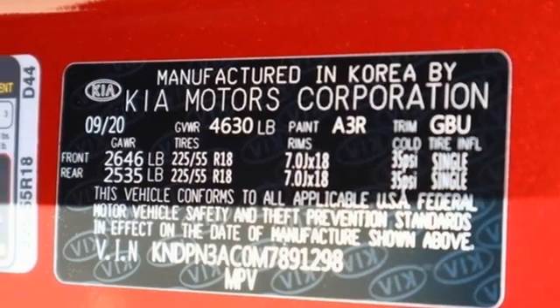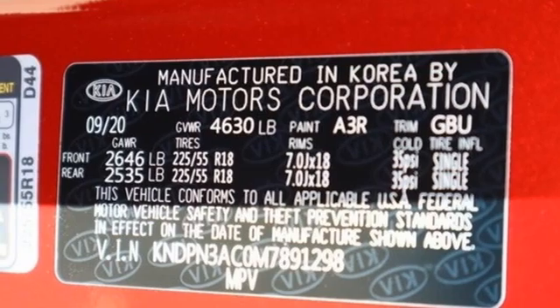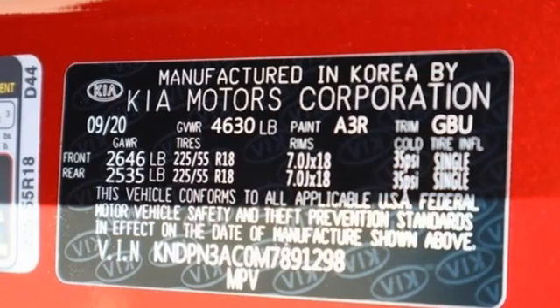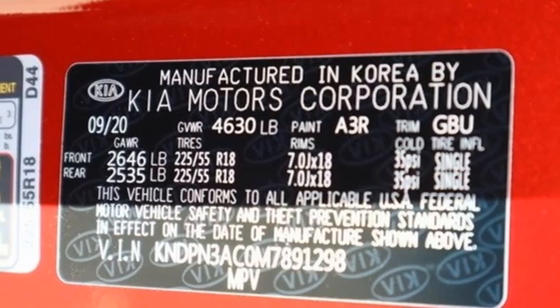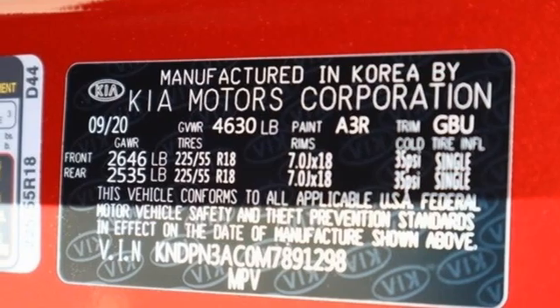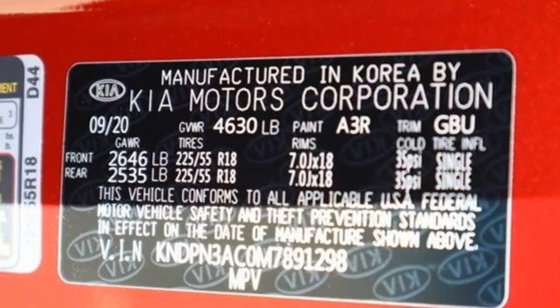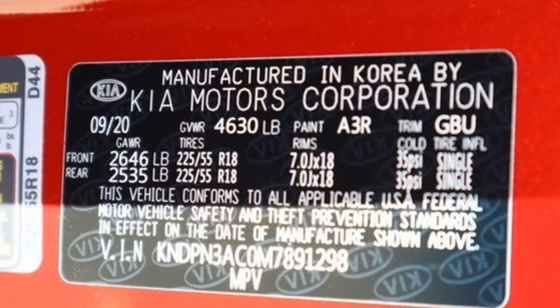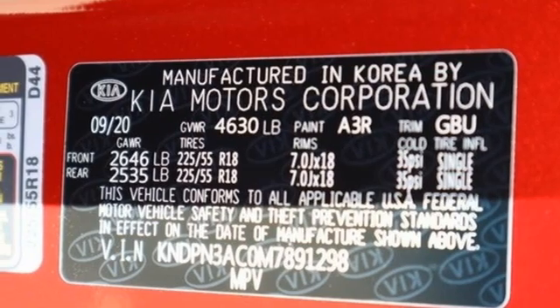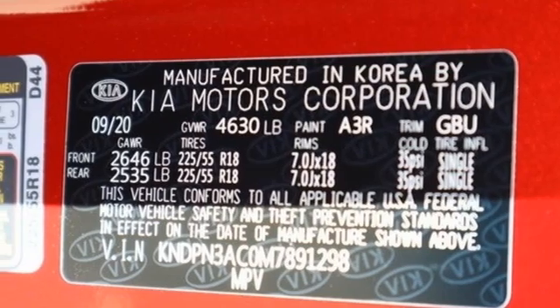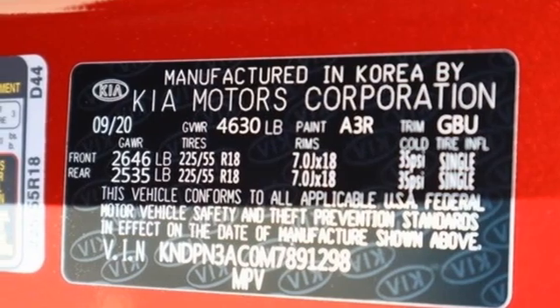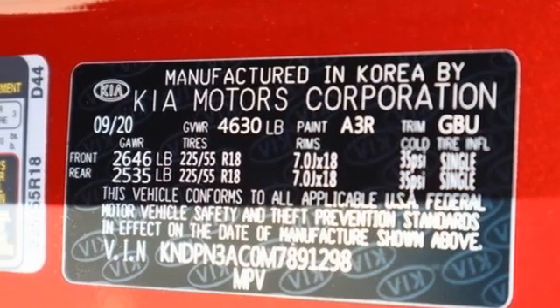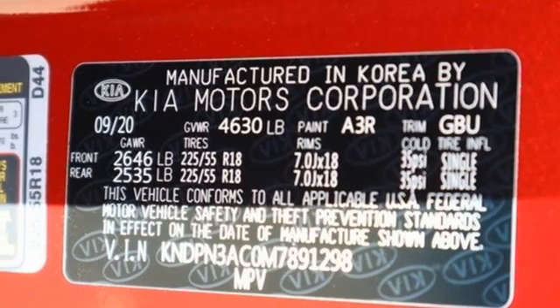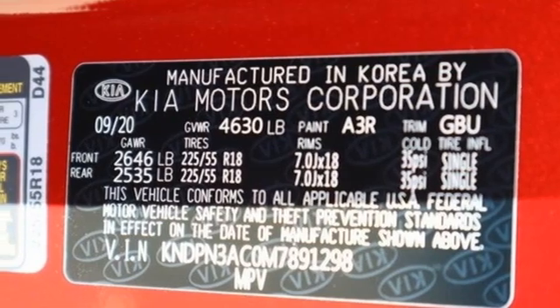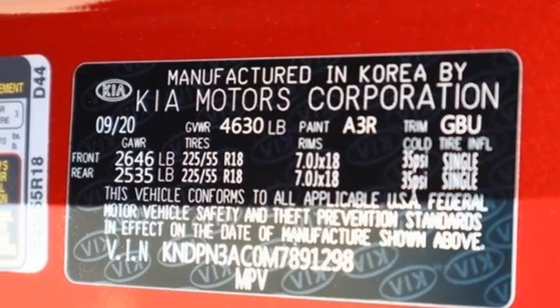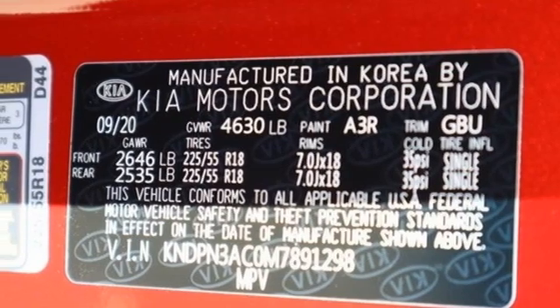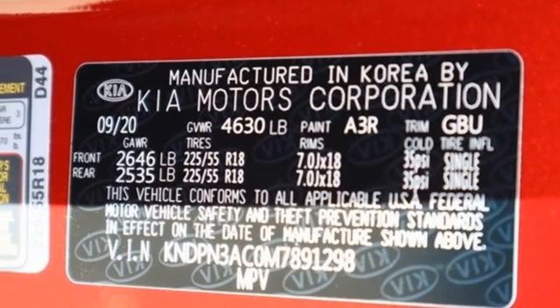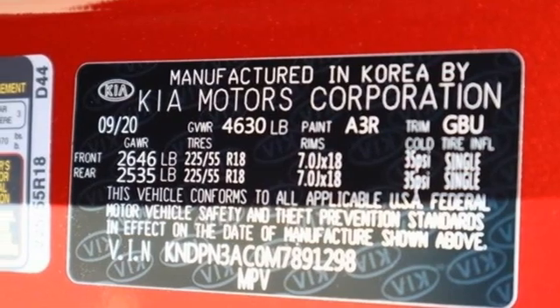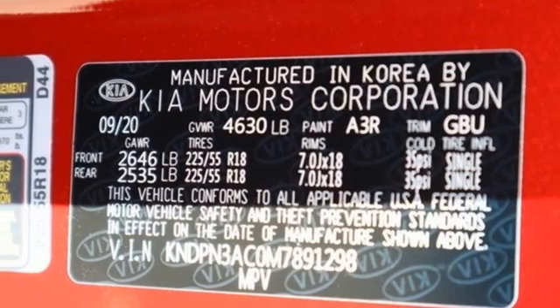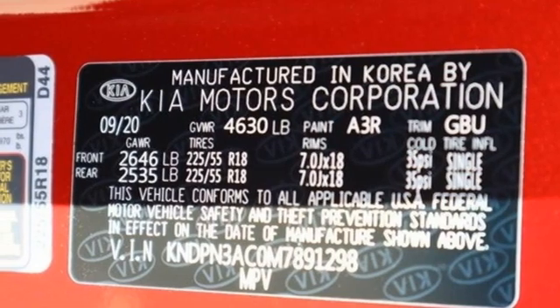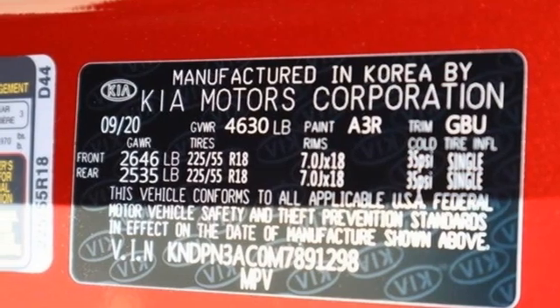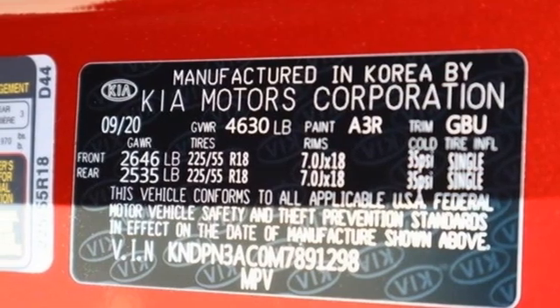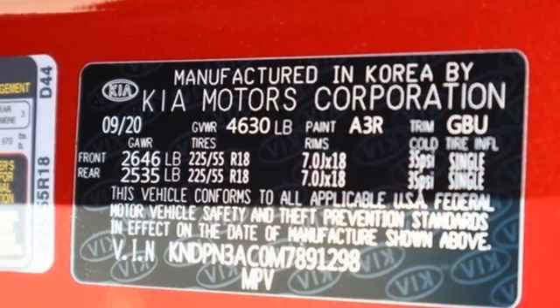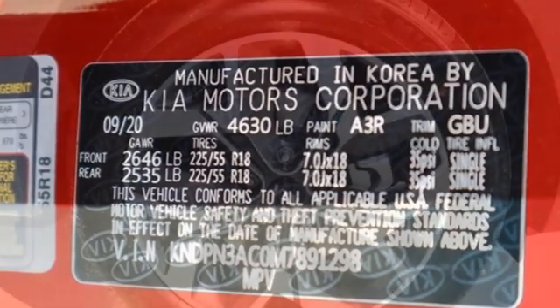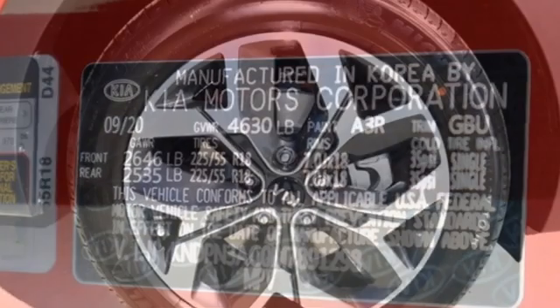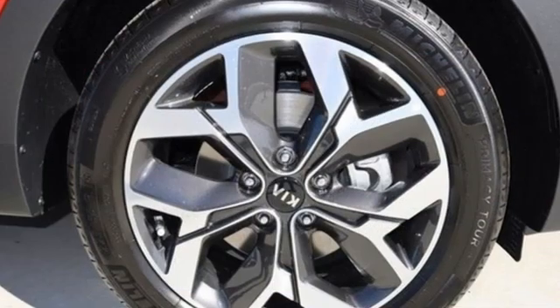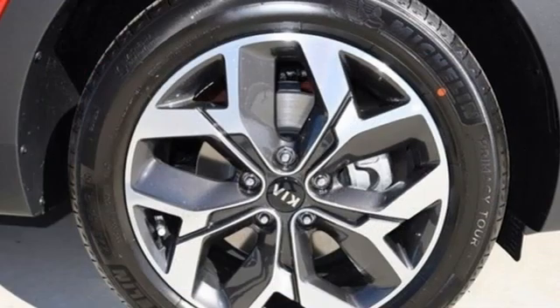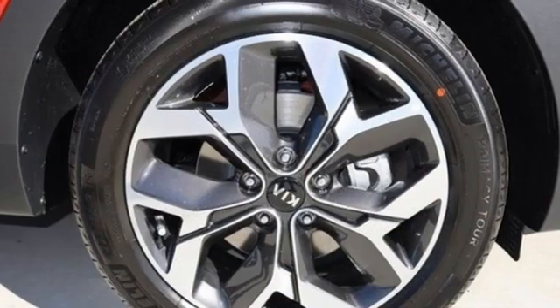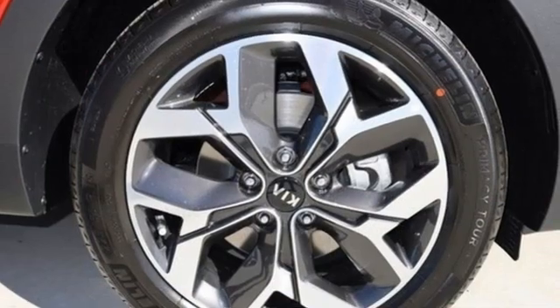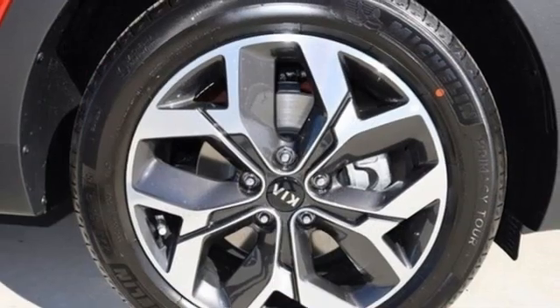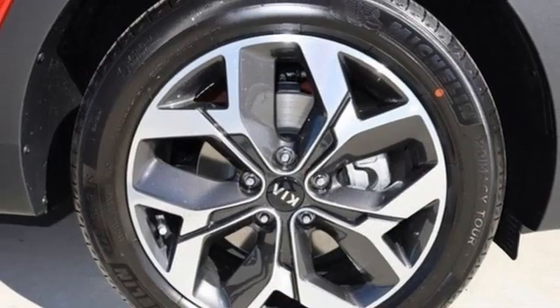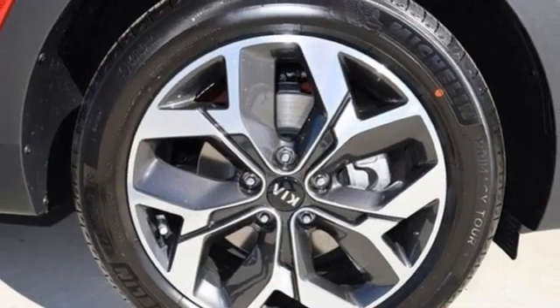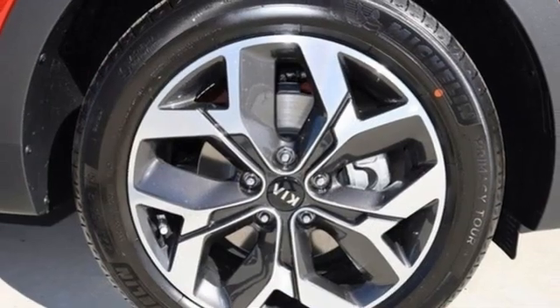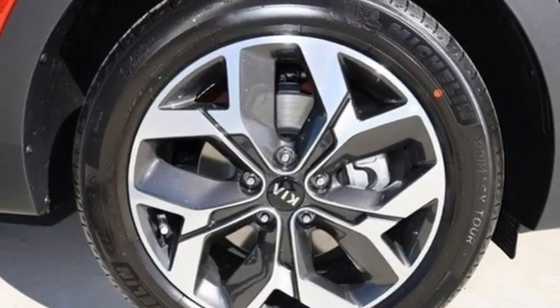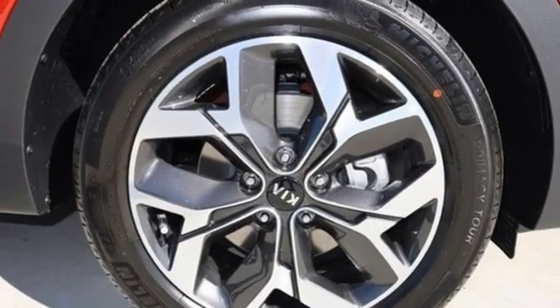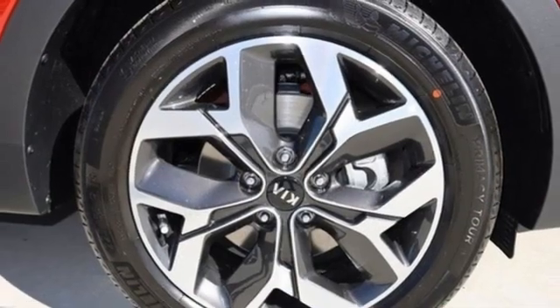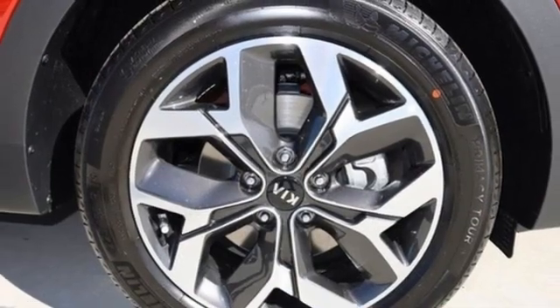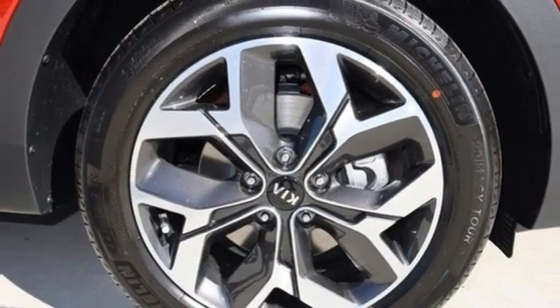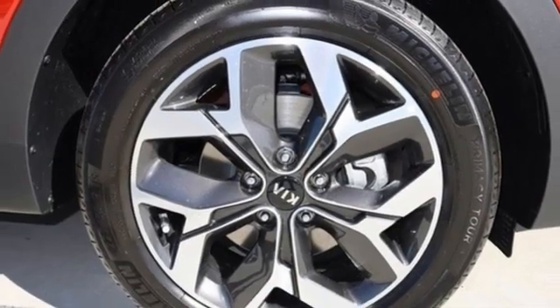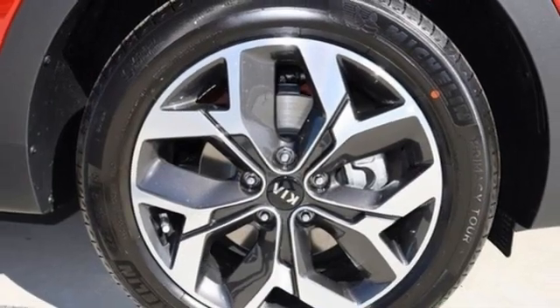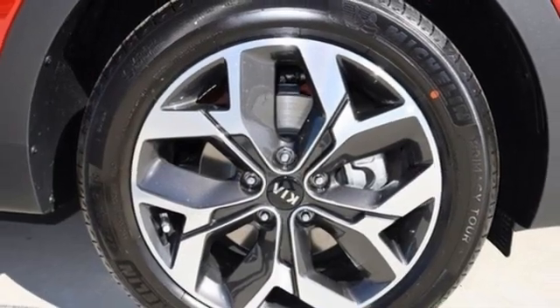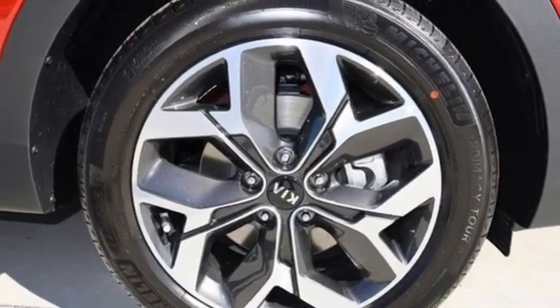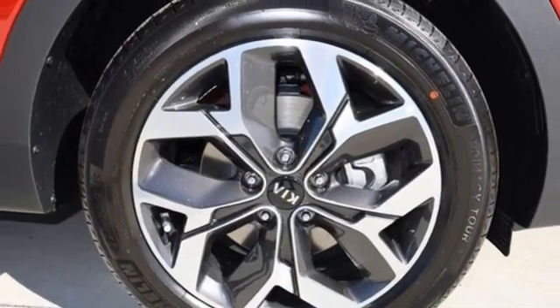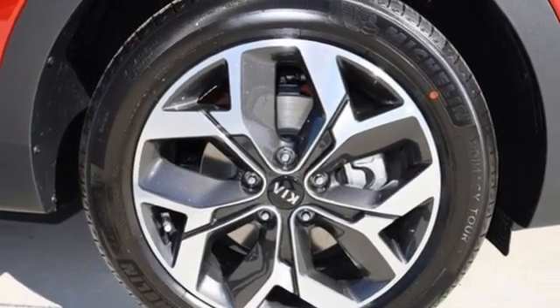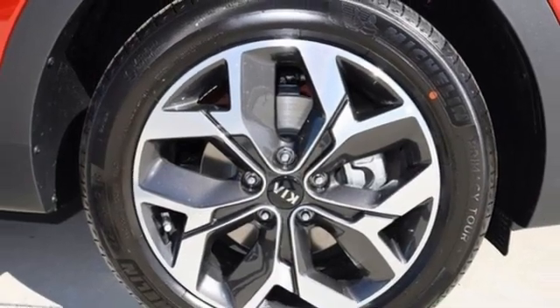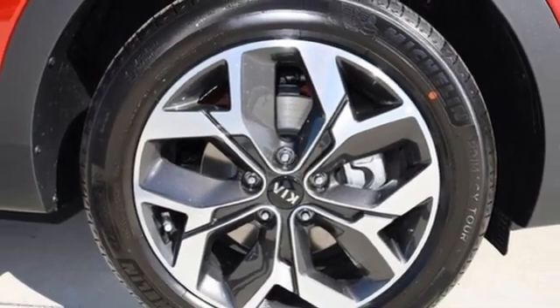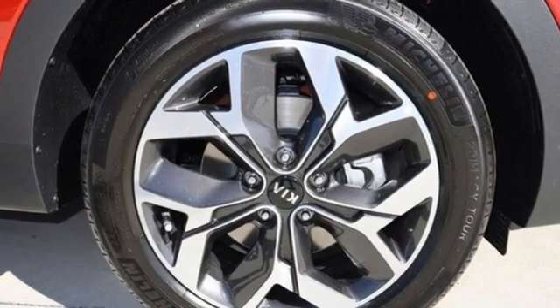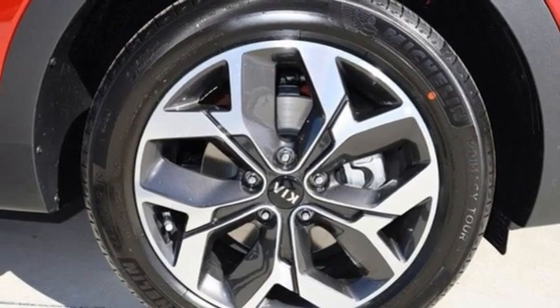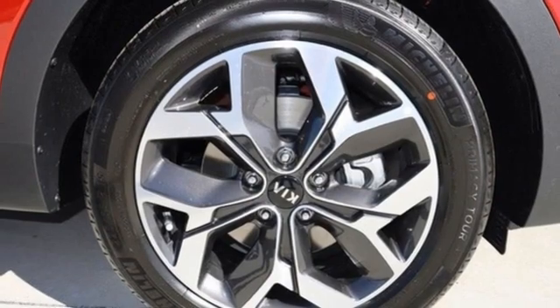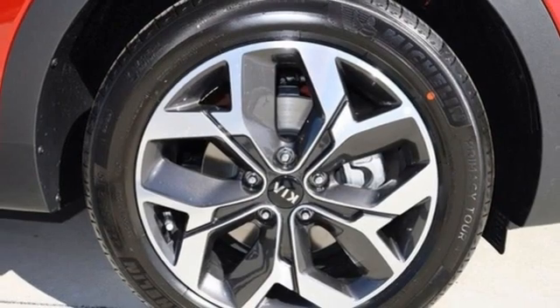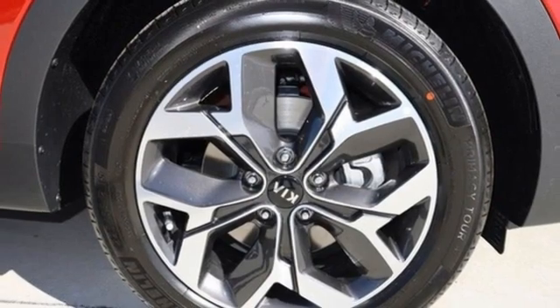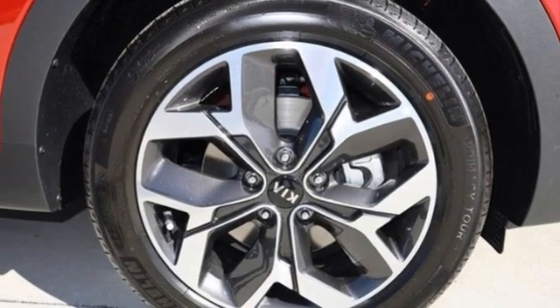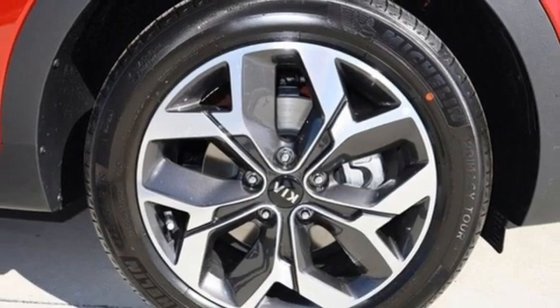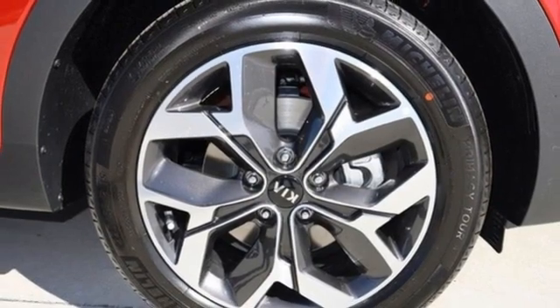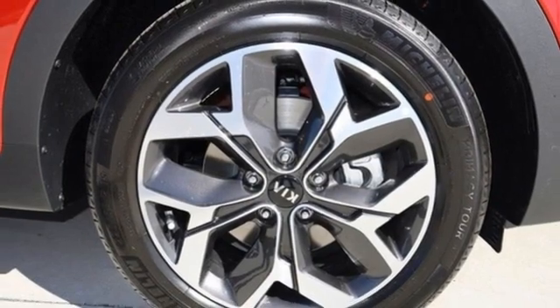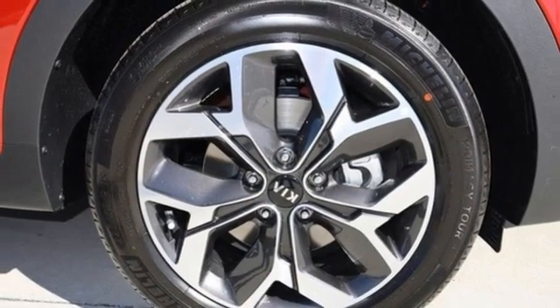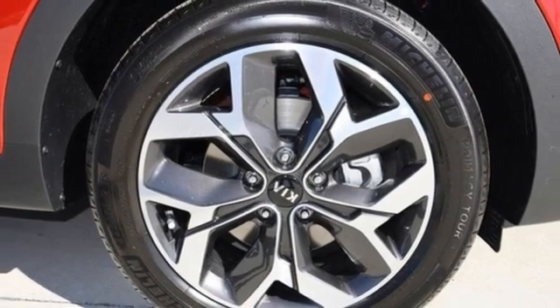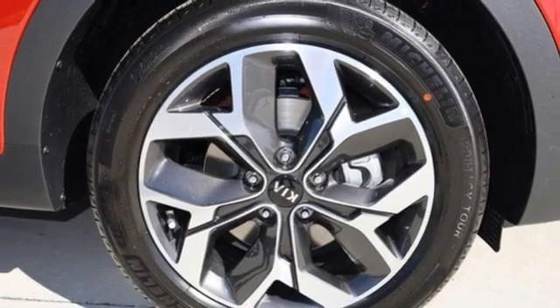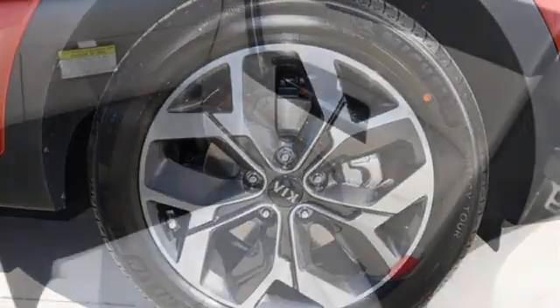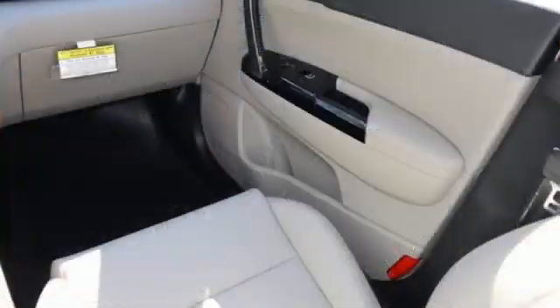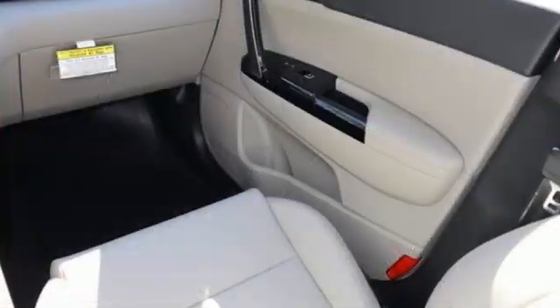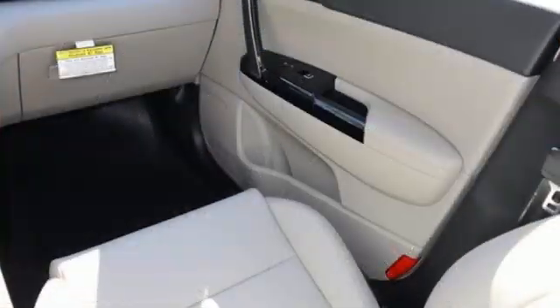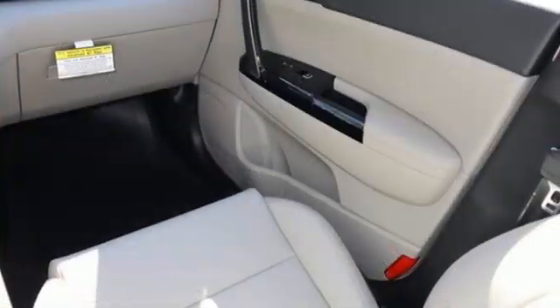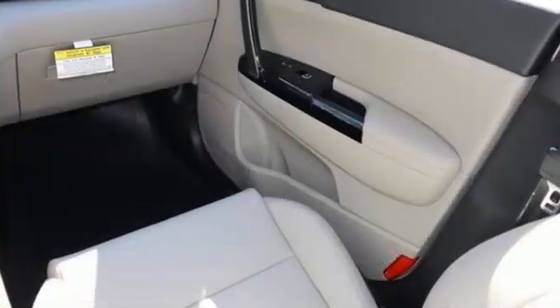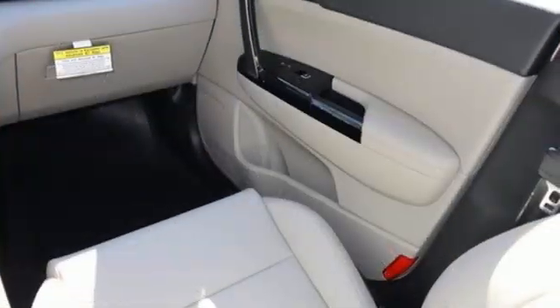Proximity key, external memory control, hands-free lift gate, wireless phone connectivity, and i4 engine.